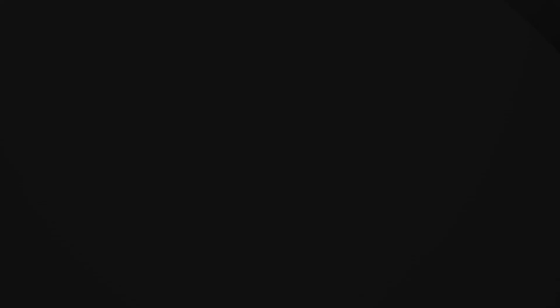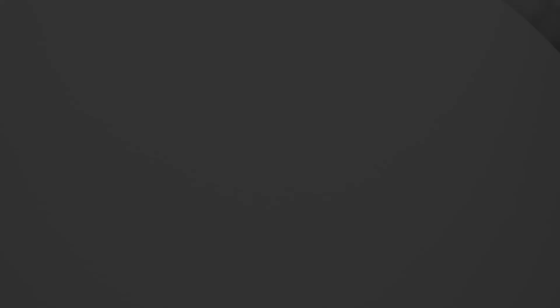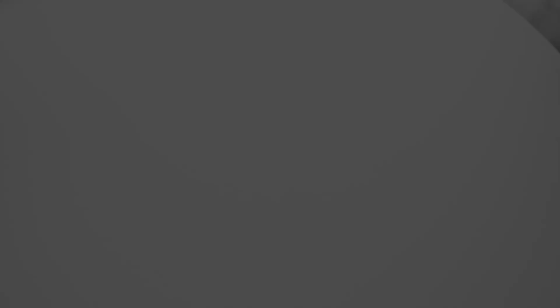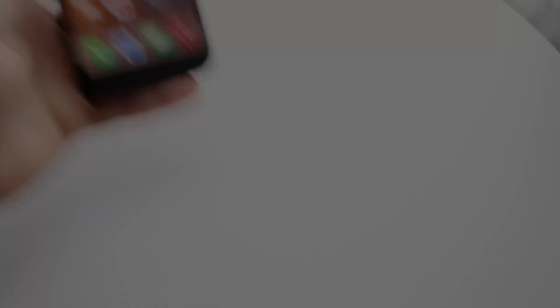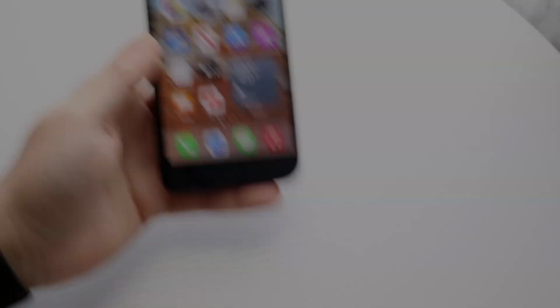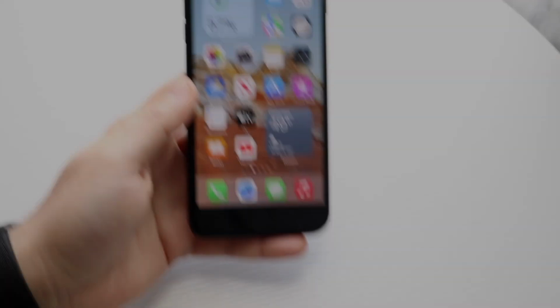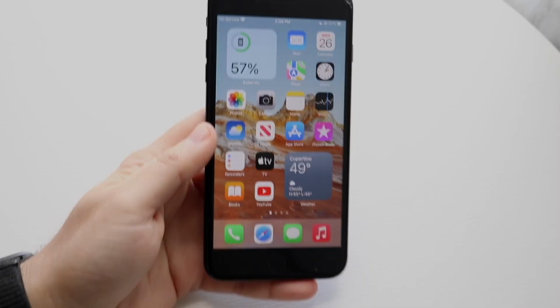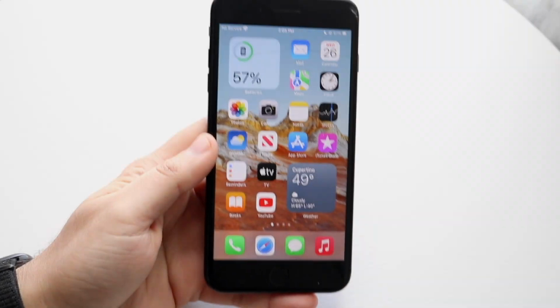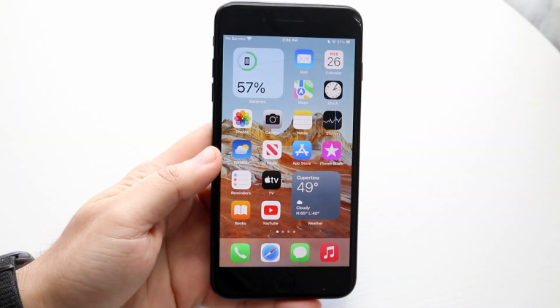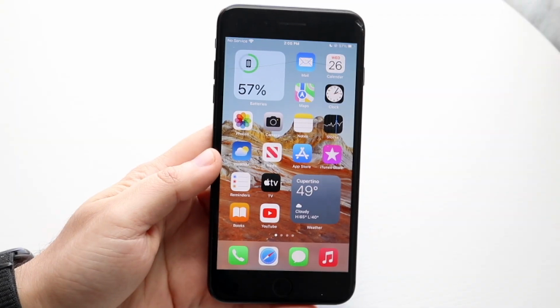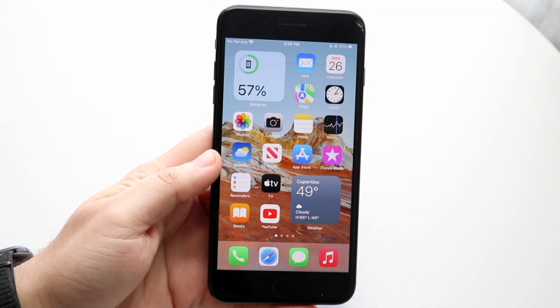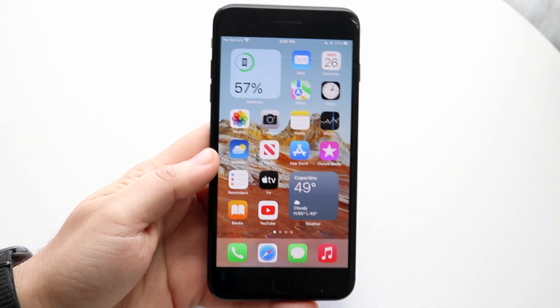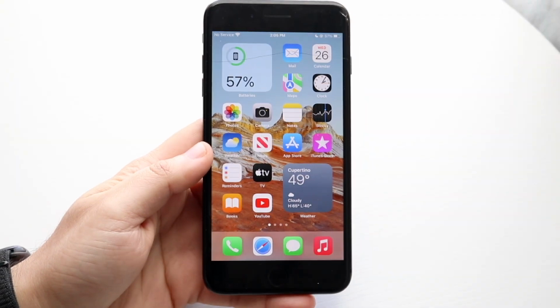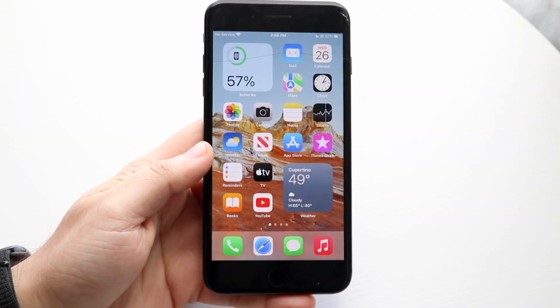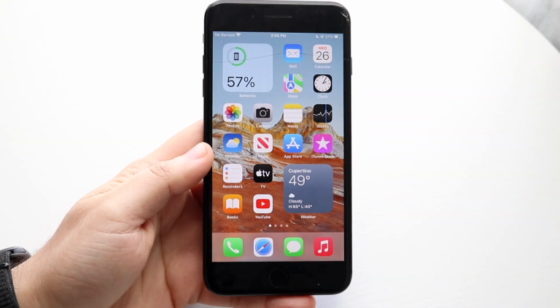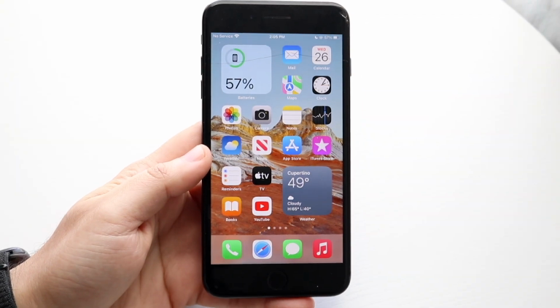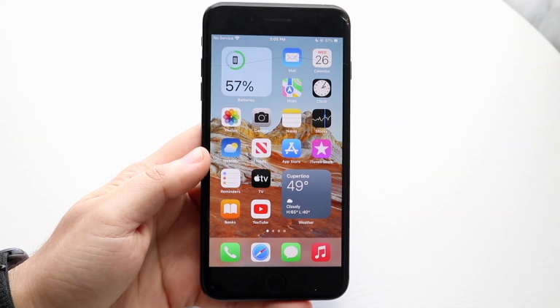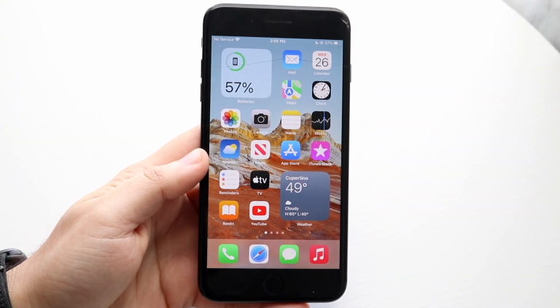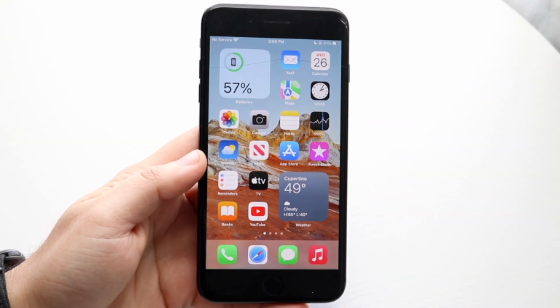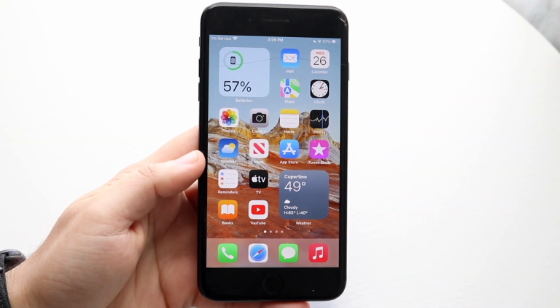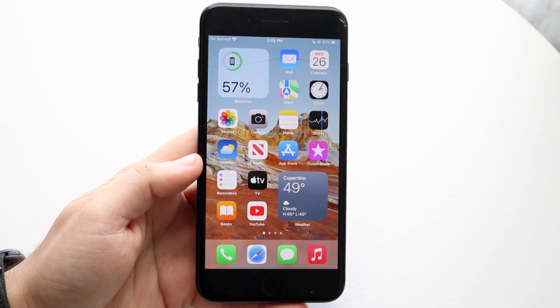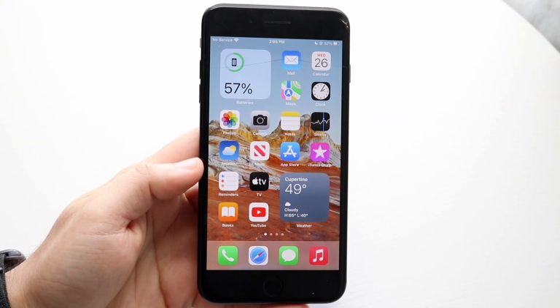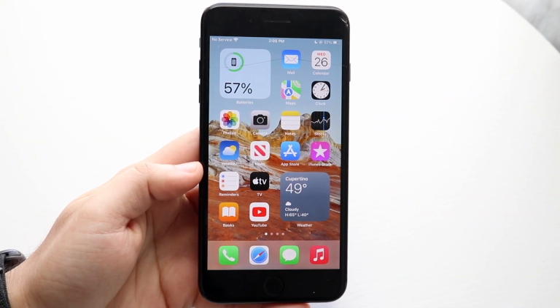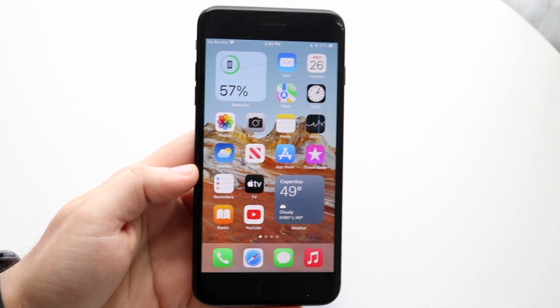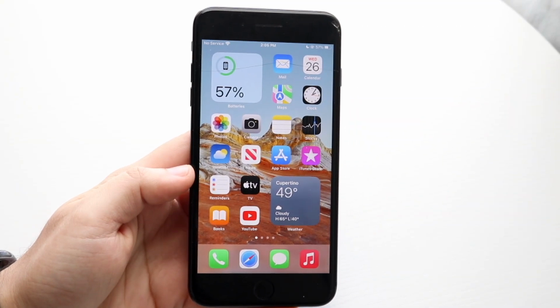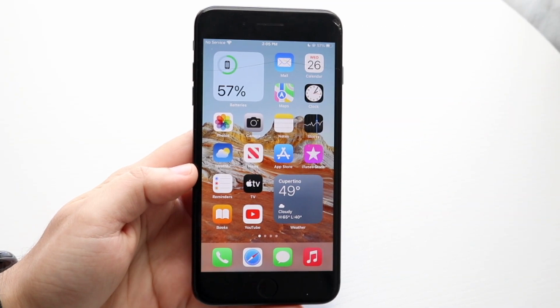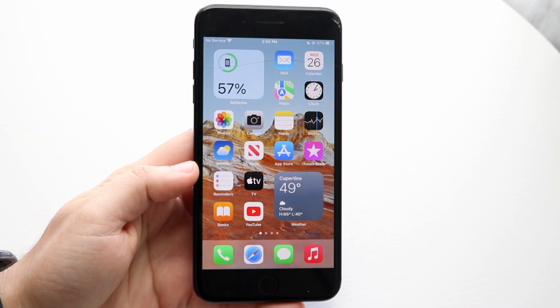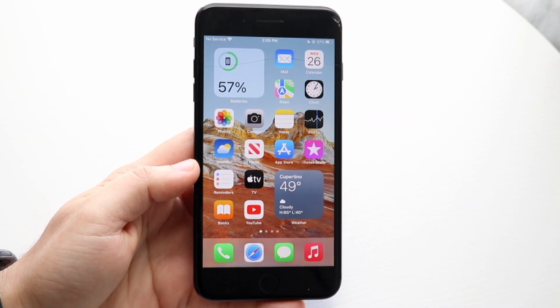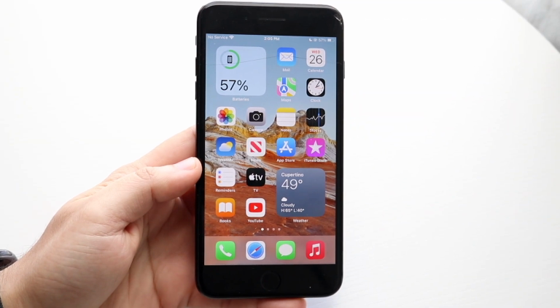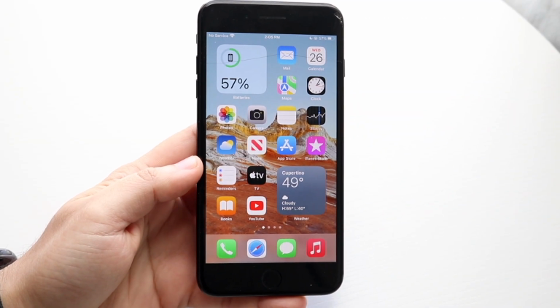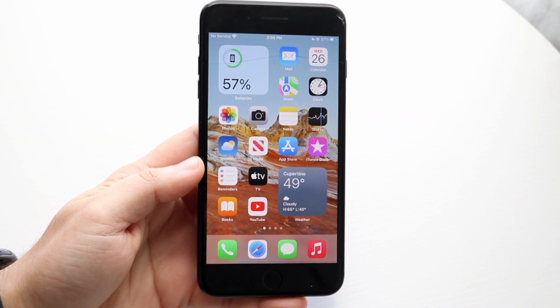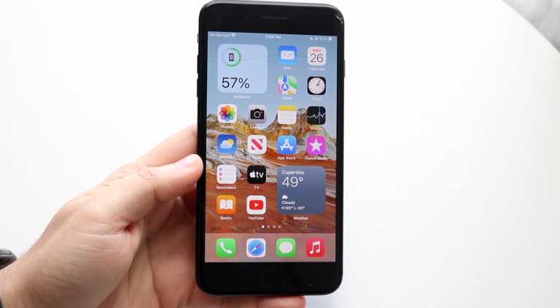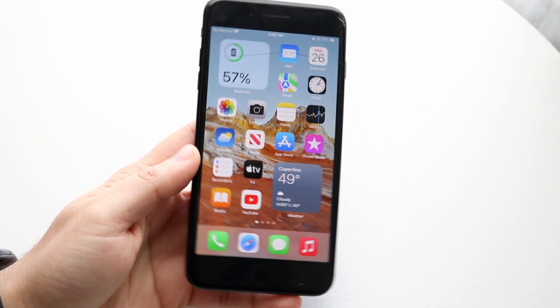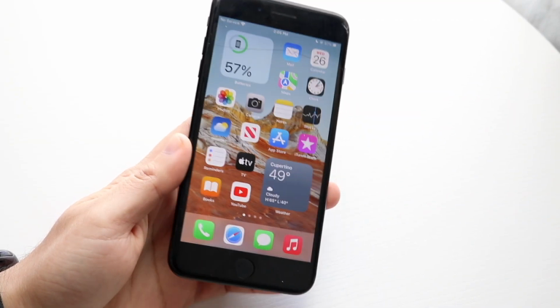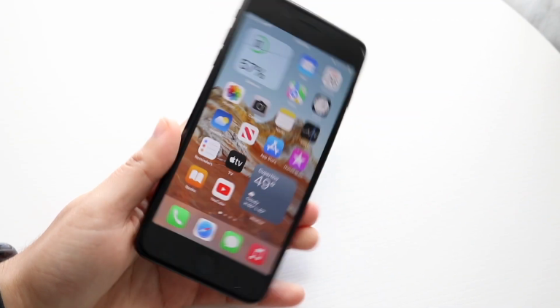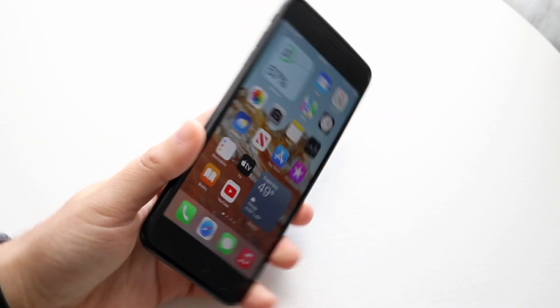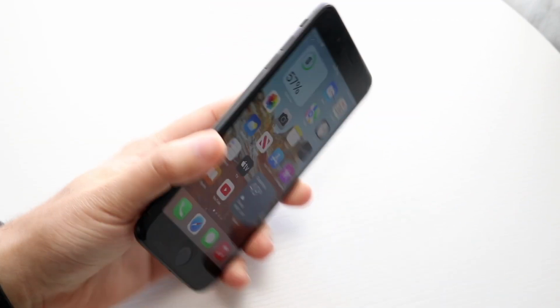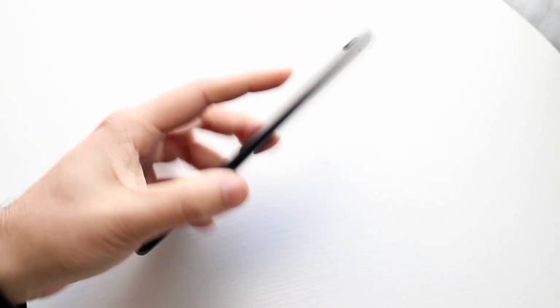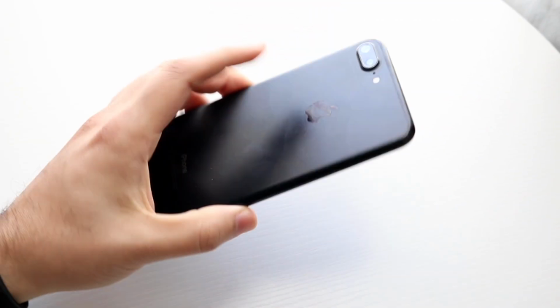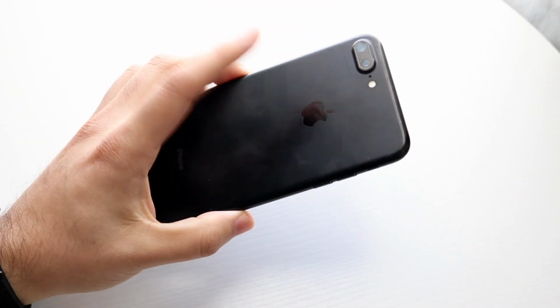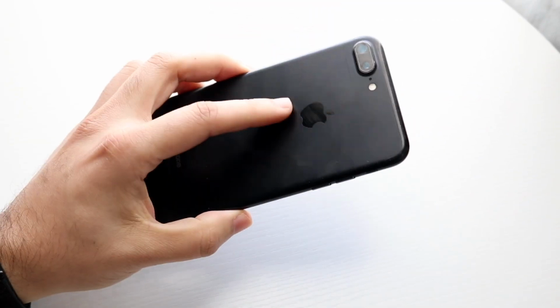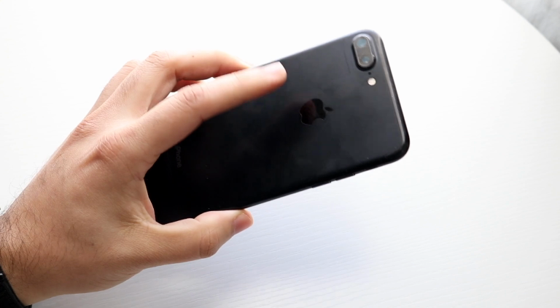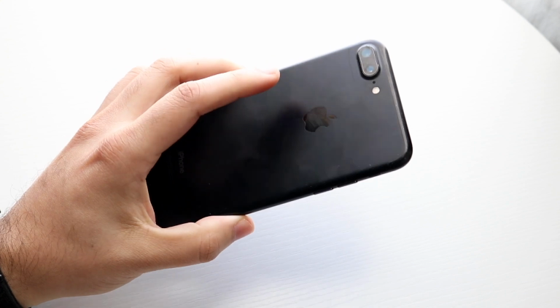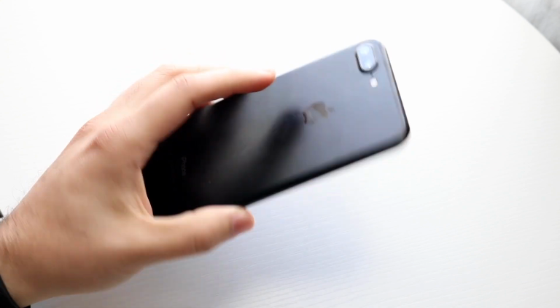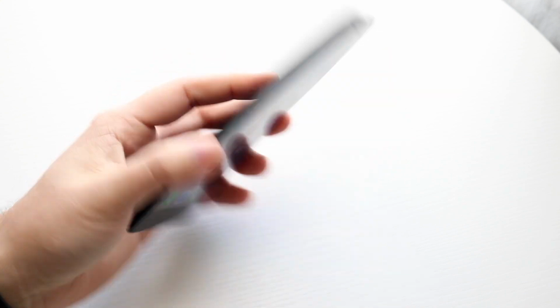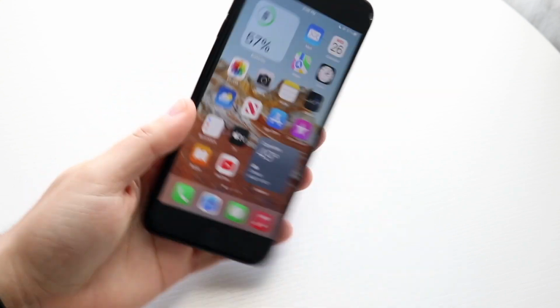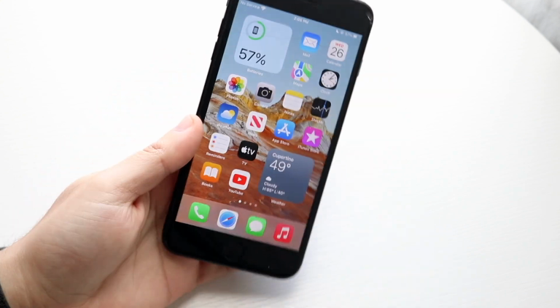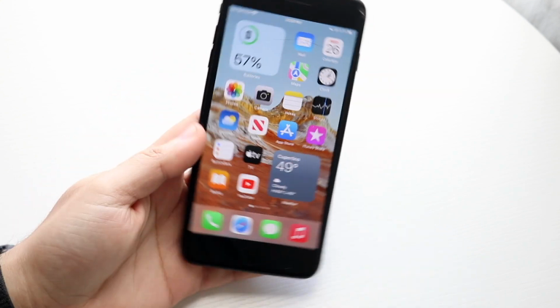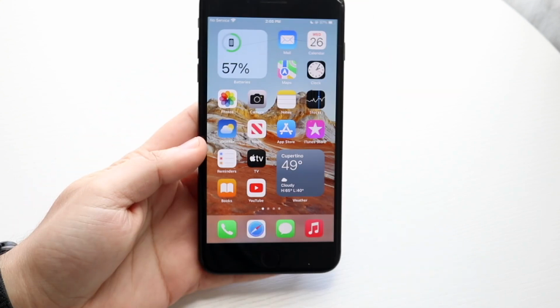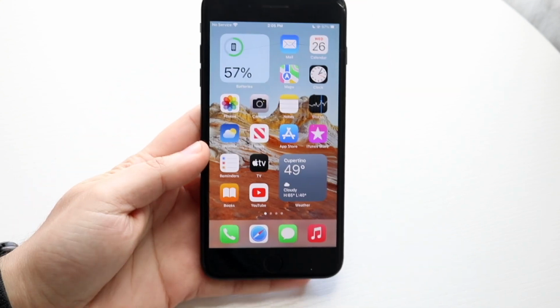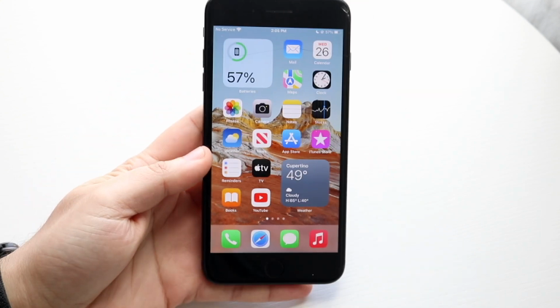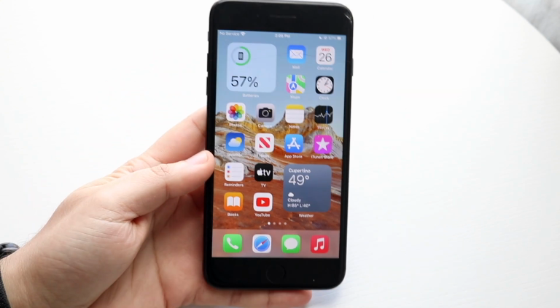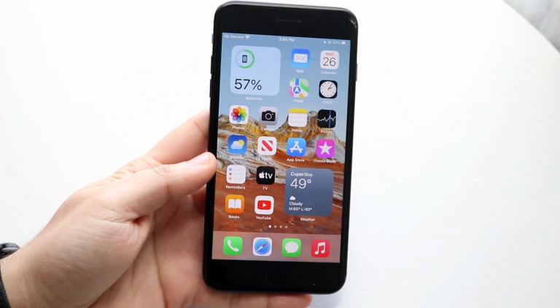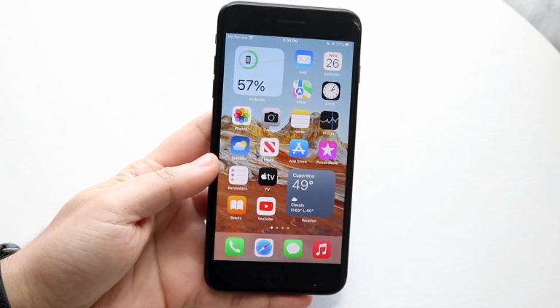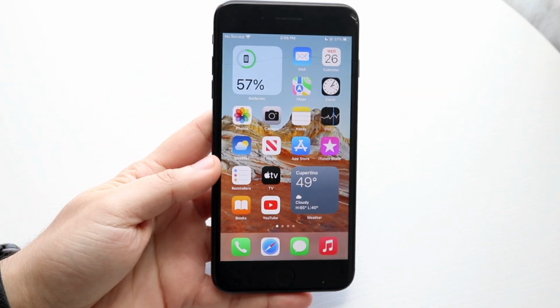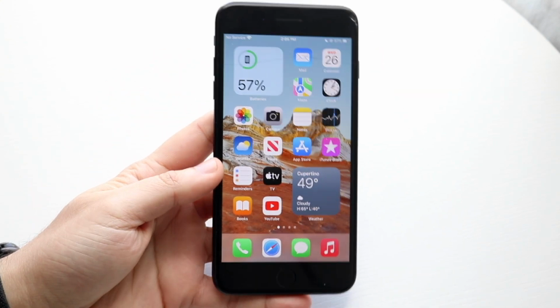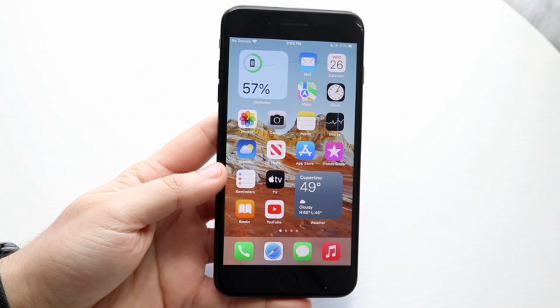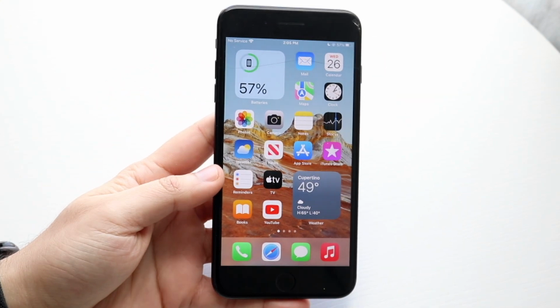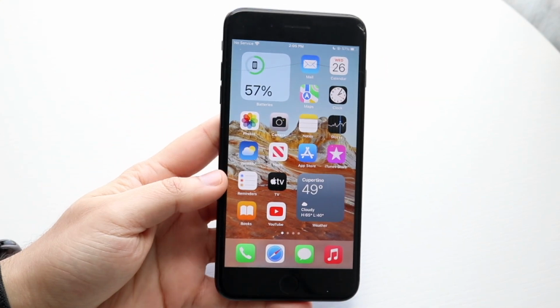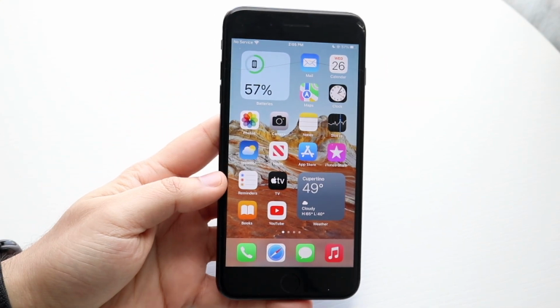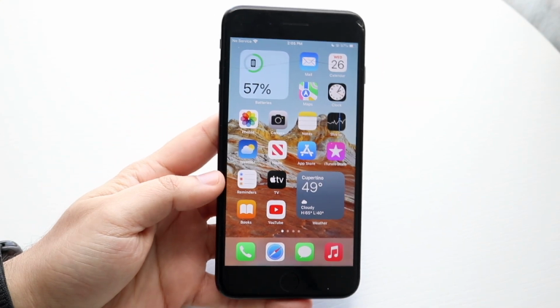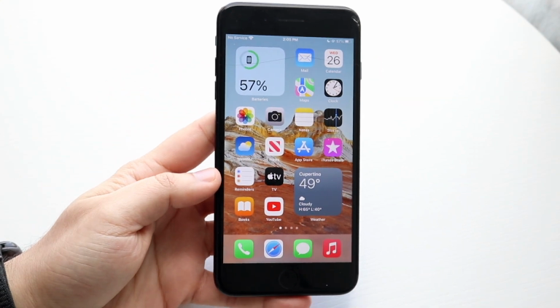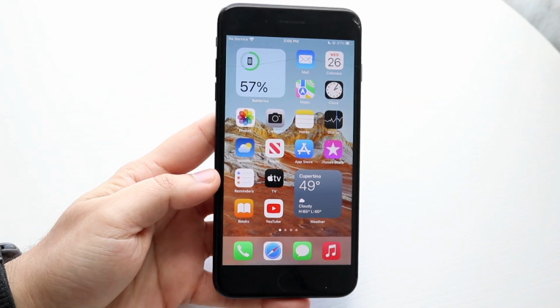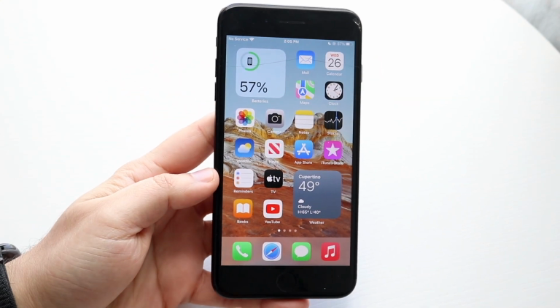Welcome back everyone. iOS 15.3 has officially come out for the iPhone 7s and 7 Pluses, so let's go and take a look at it on the 7 Plus right here.